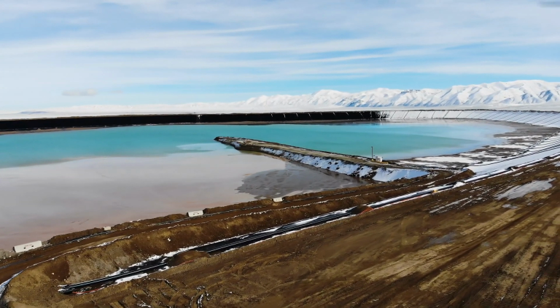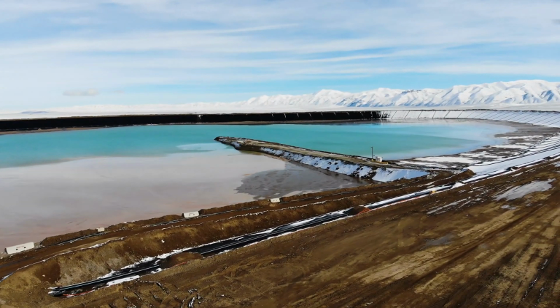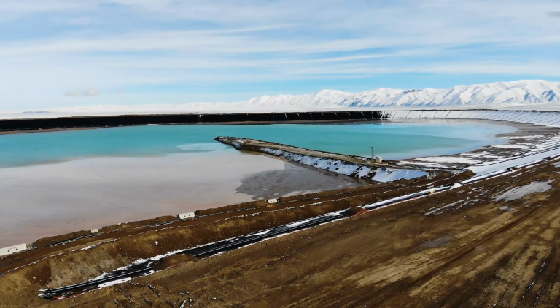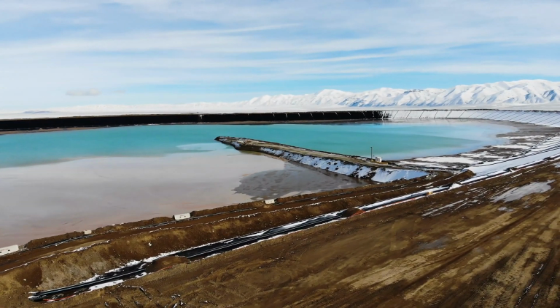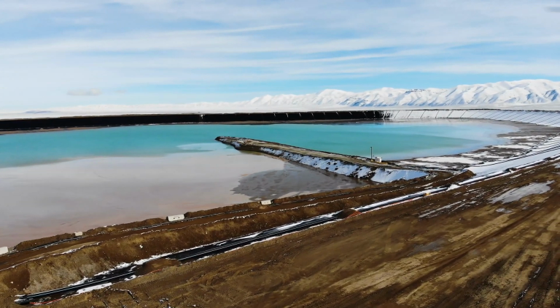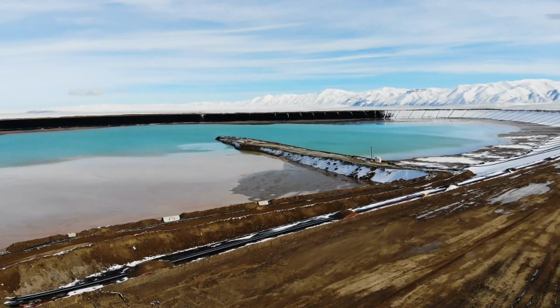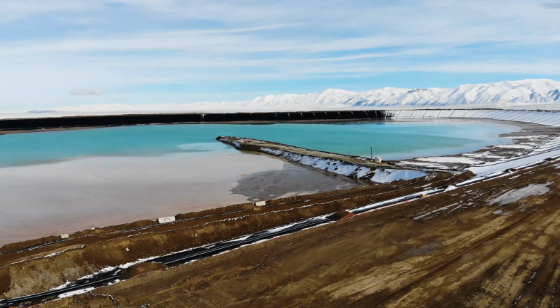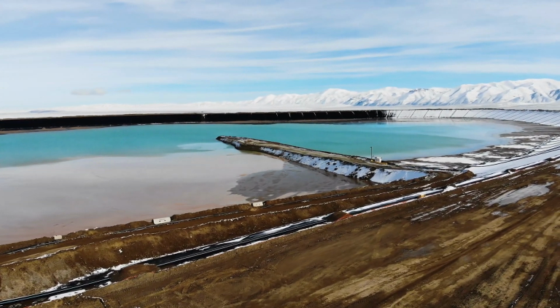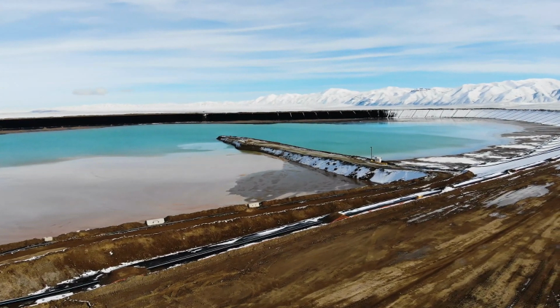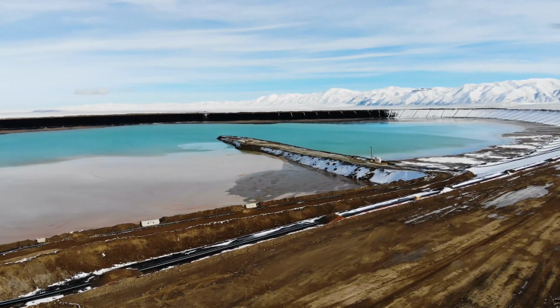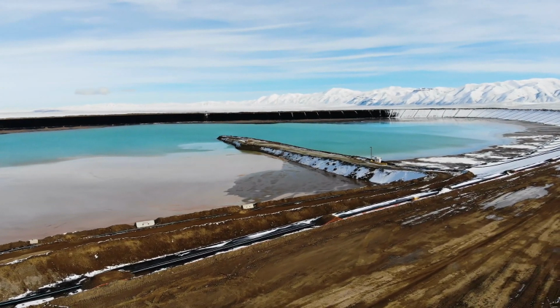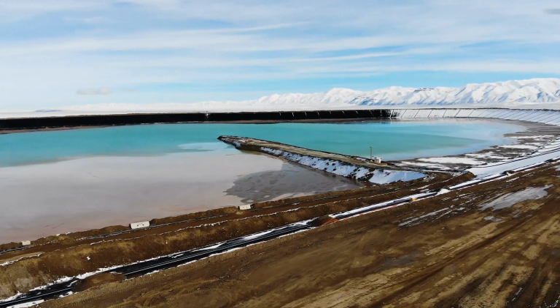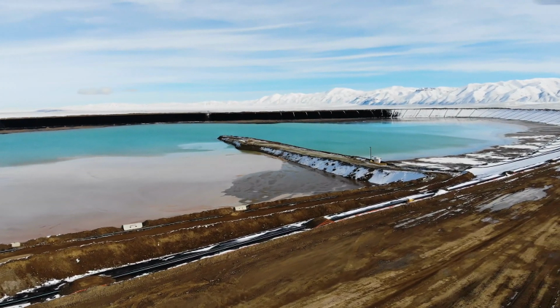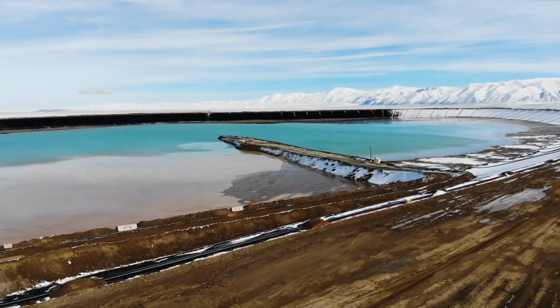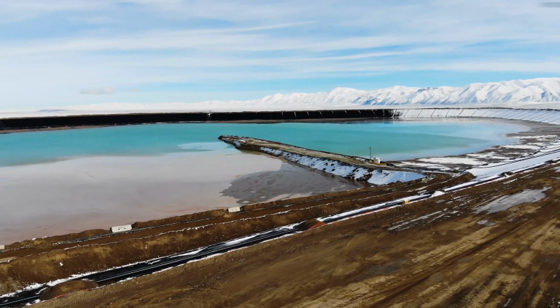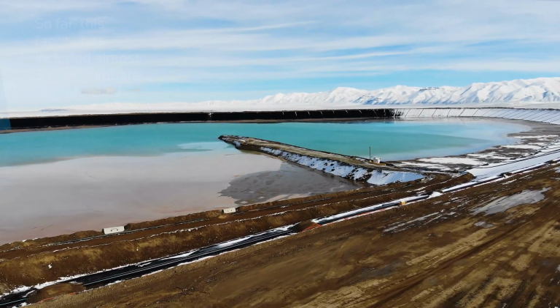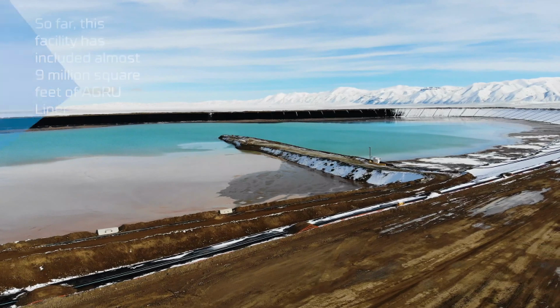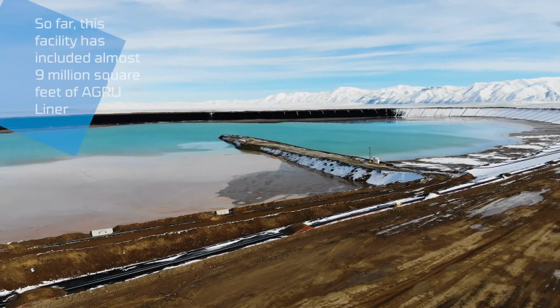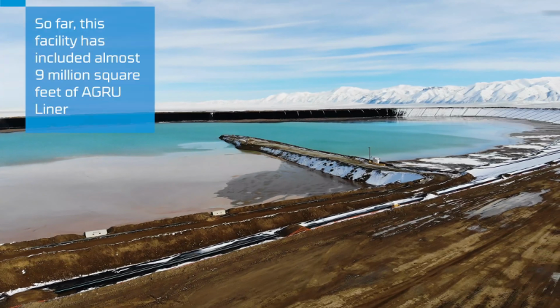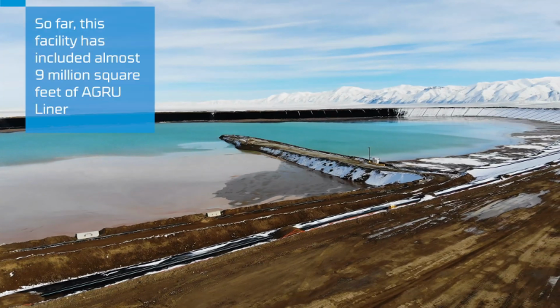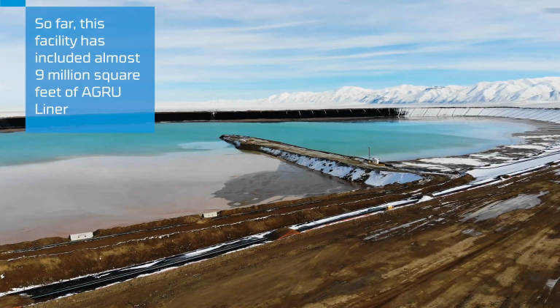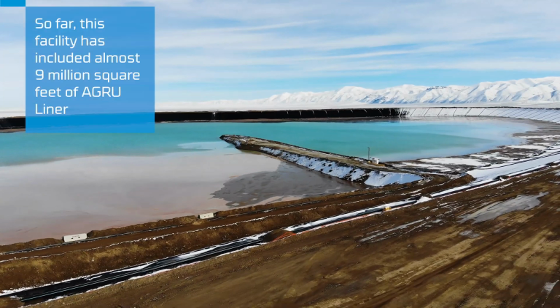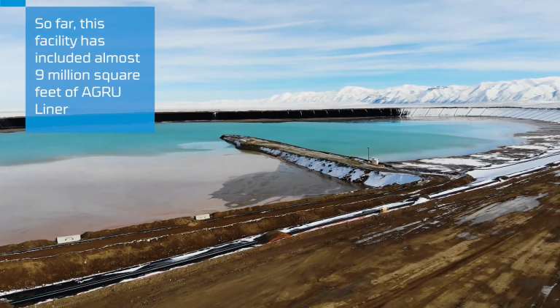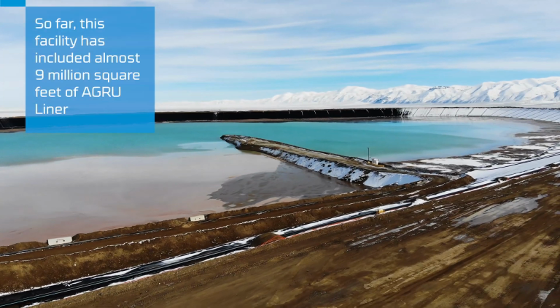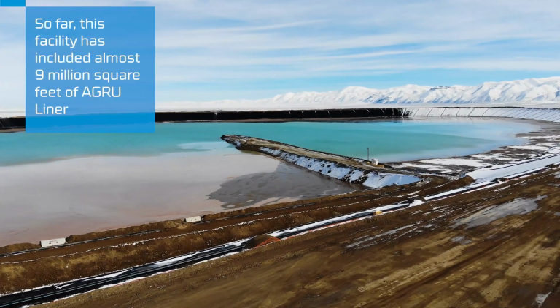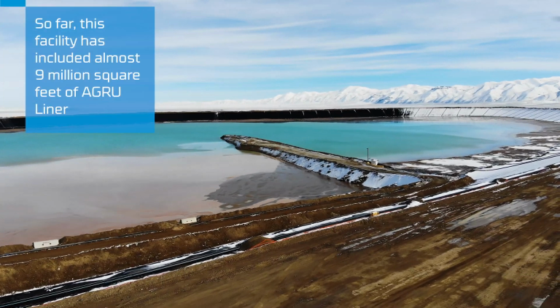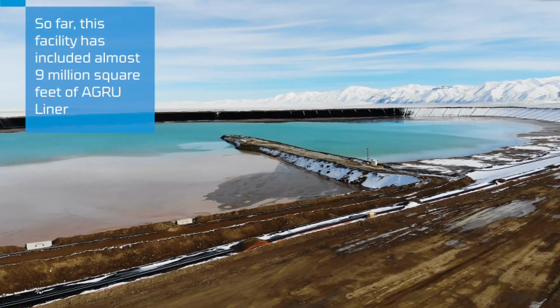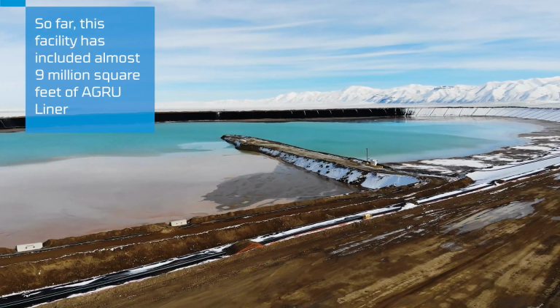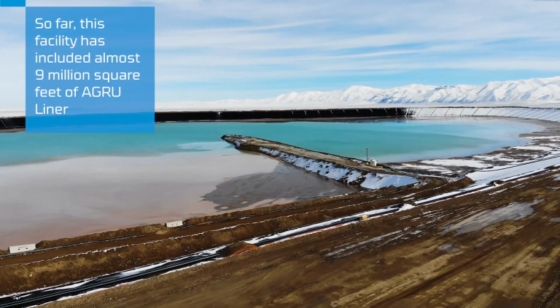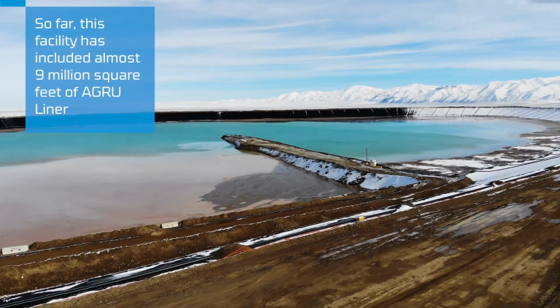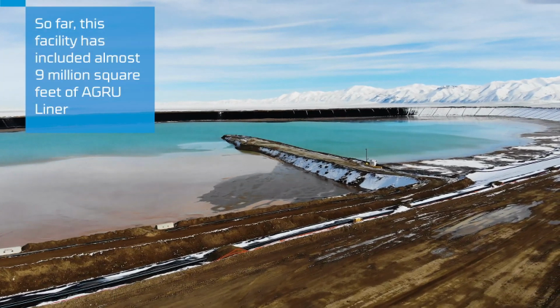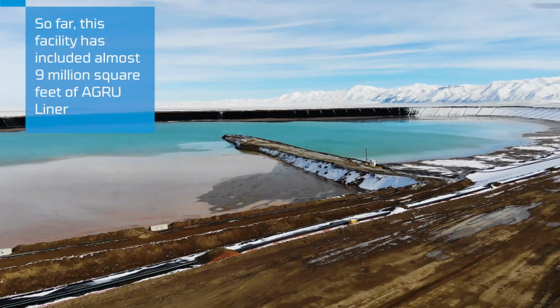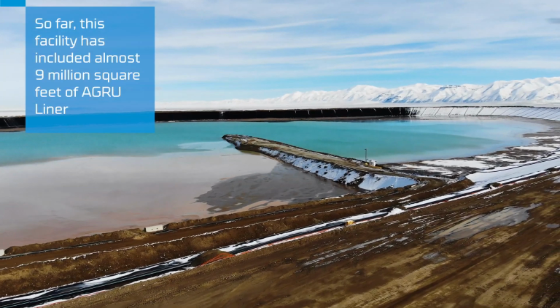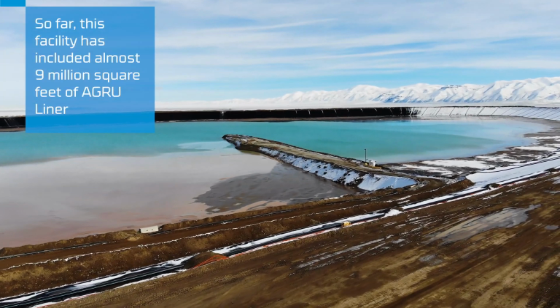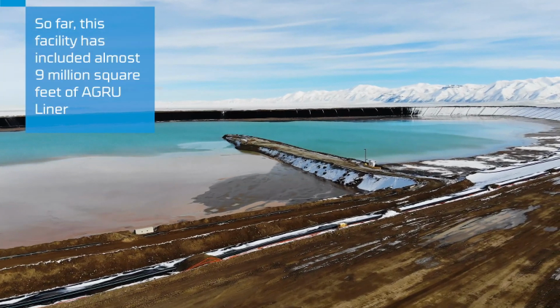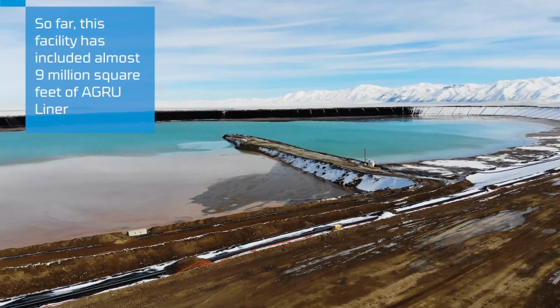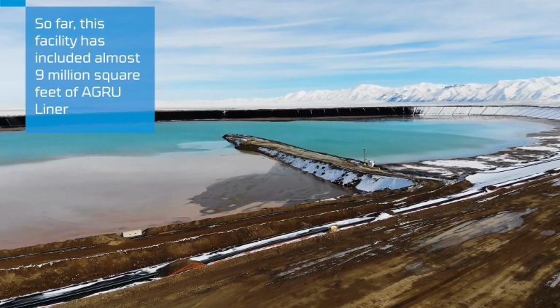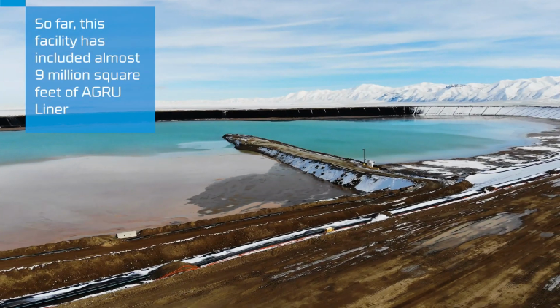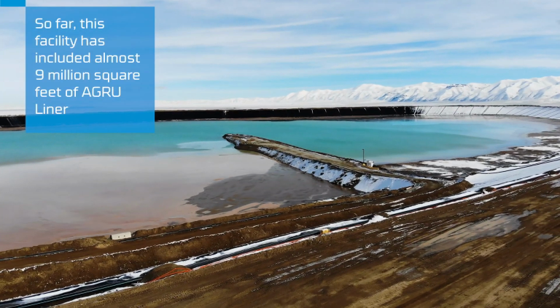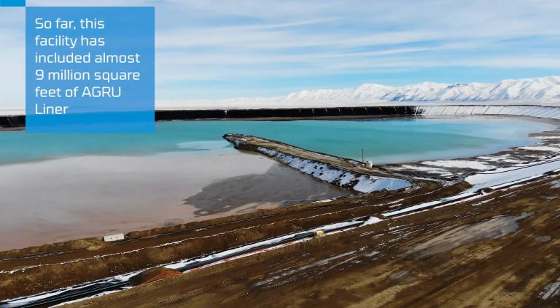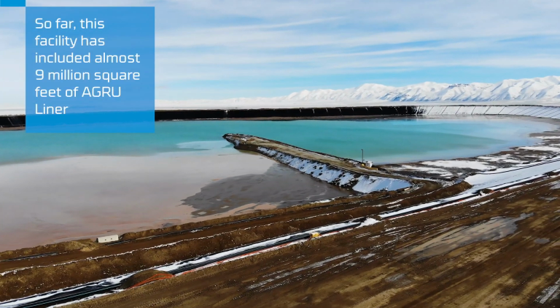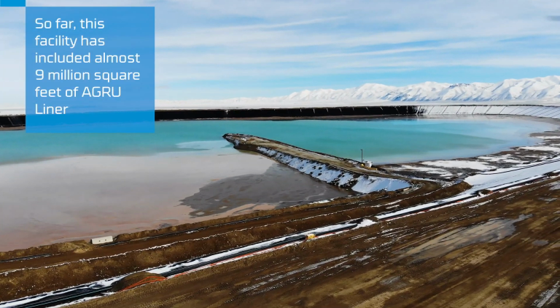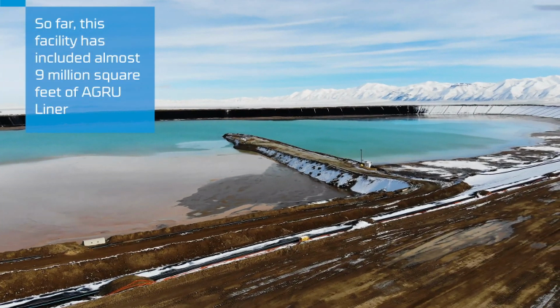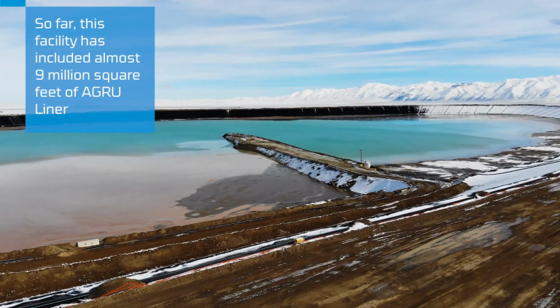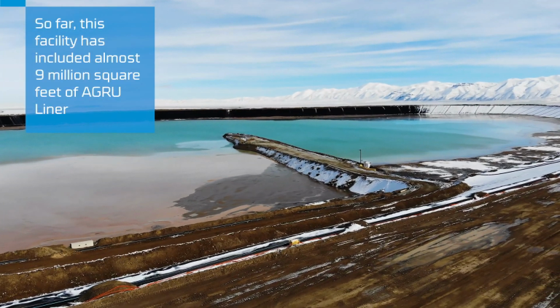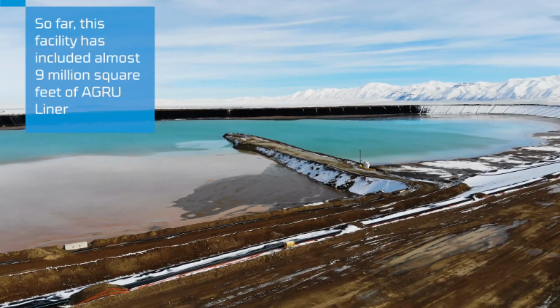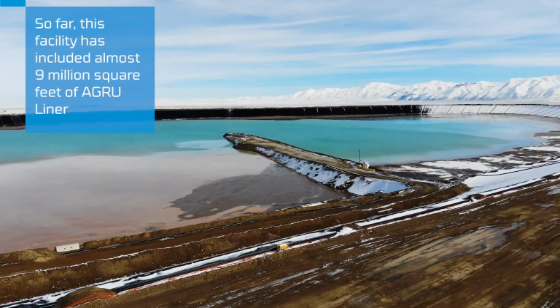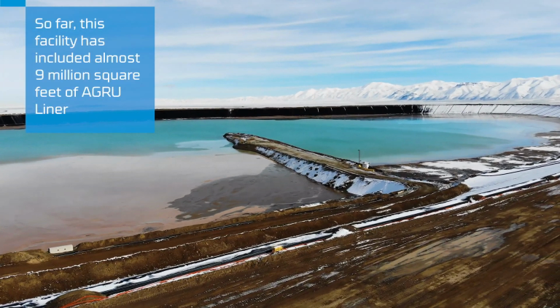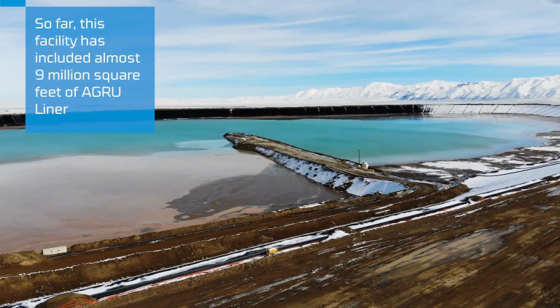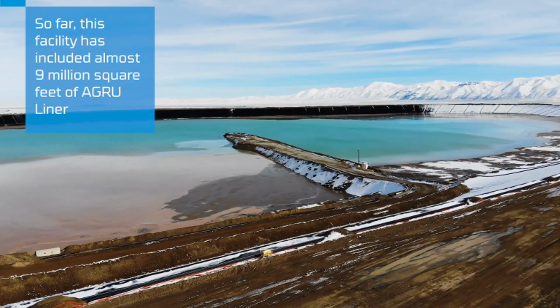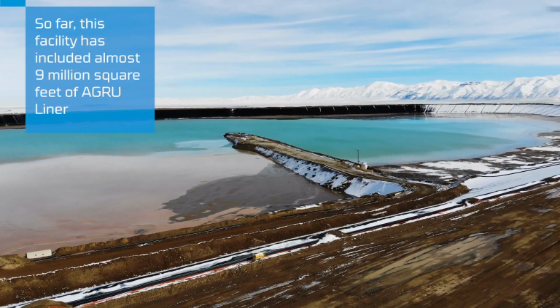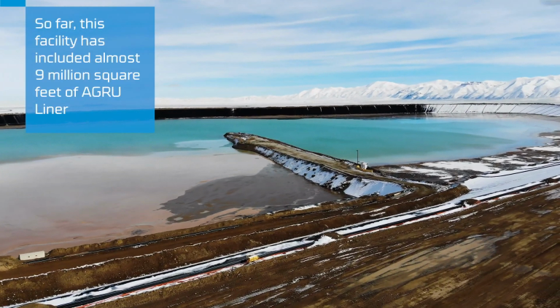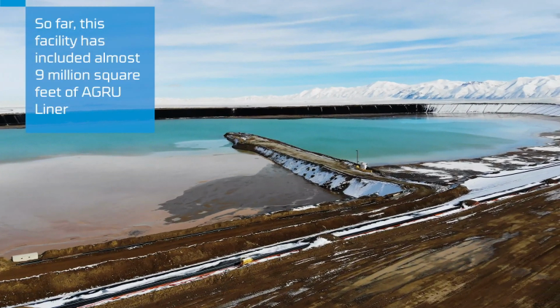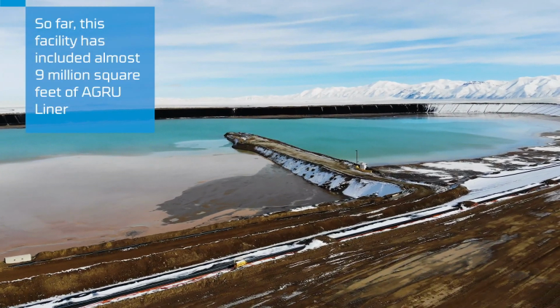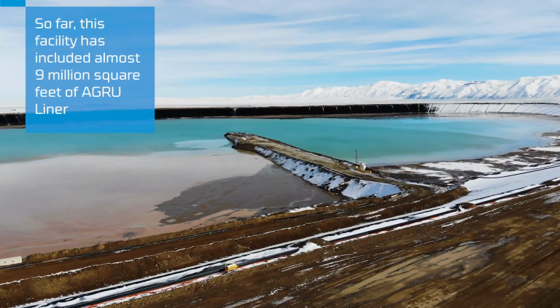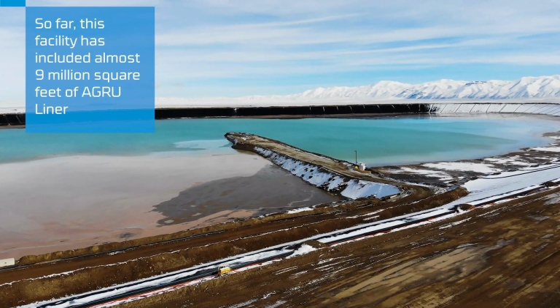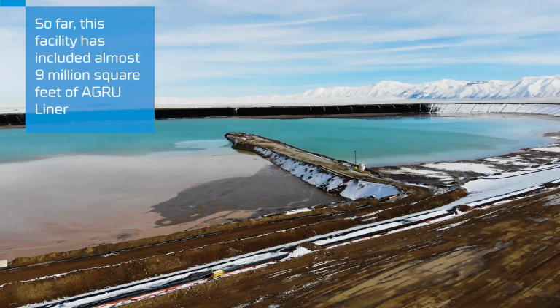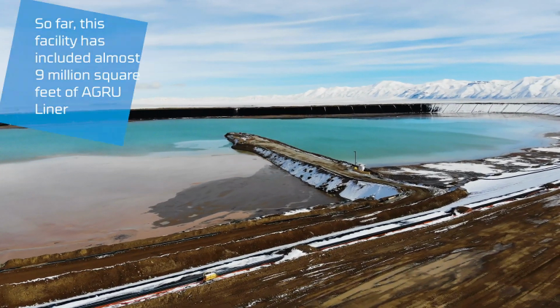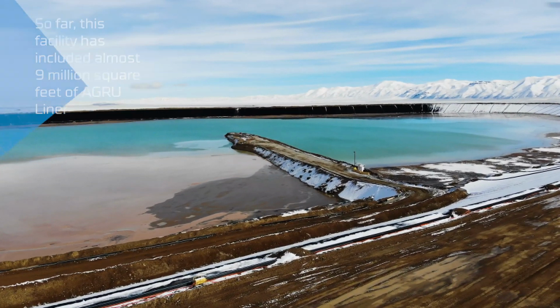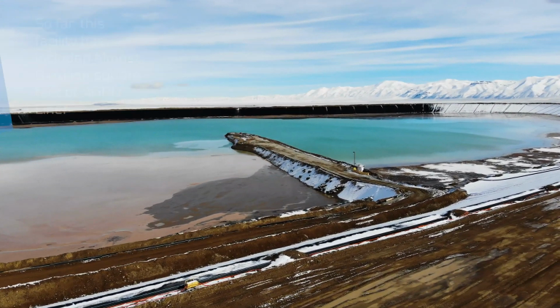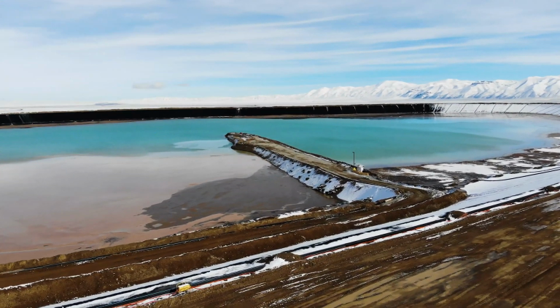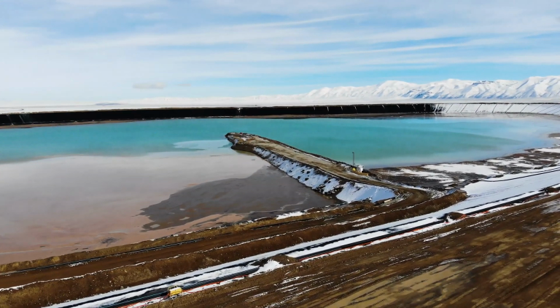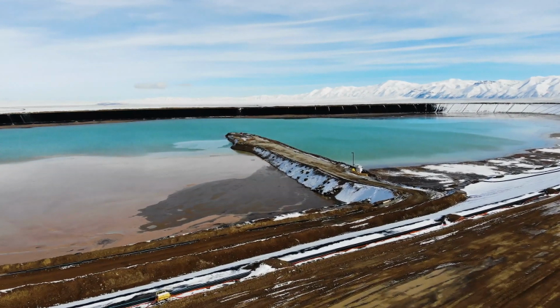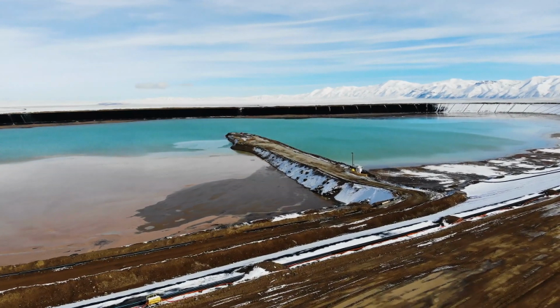The initial phase of this project turned out very well, which is the reason why the mine came back to Agro America for the continuous two lifts.